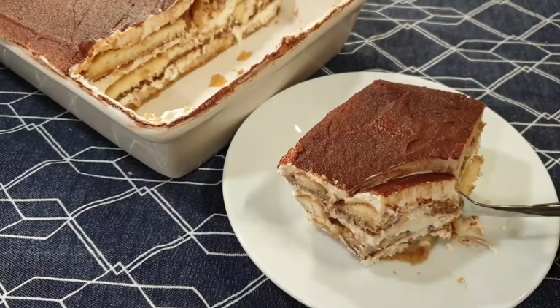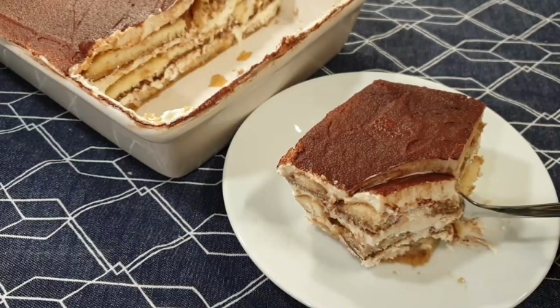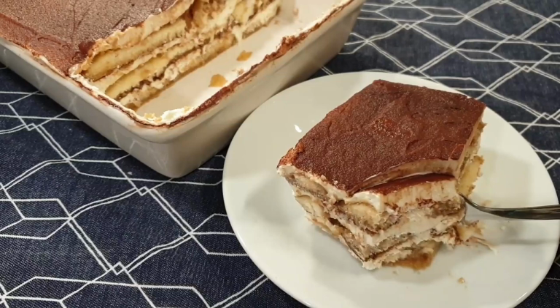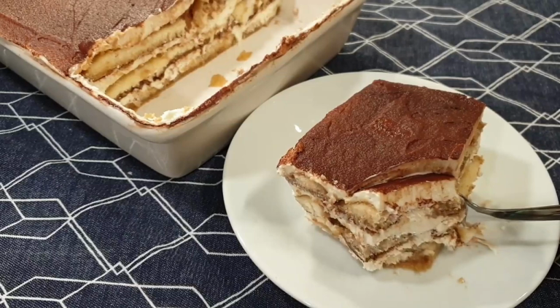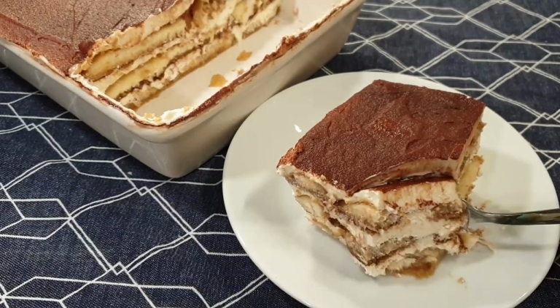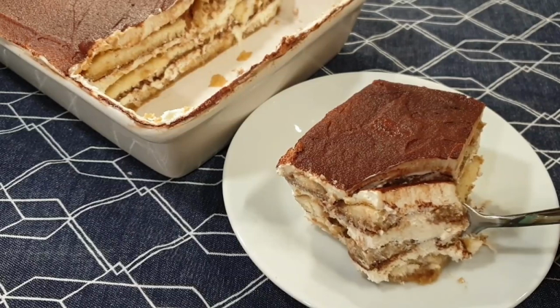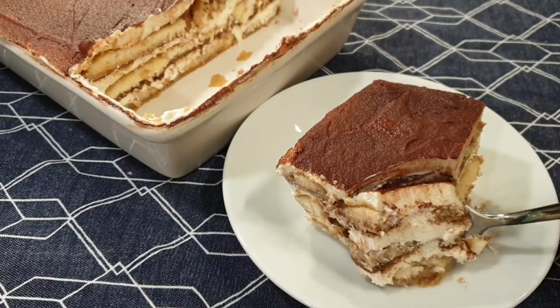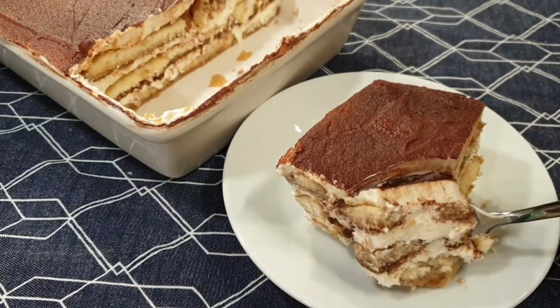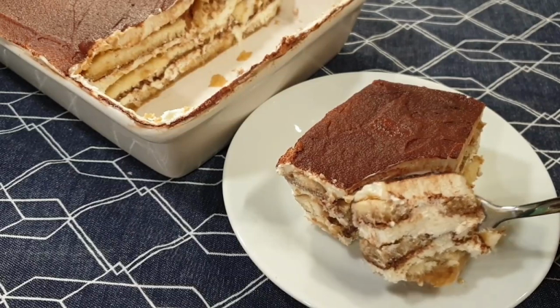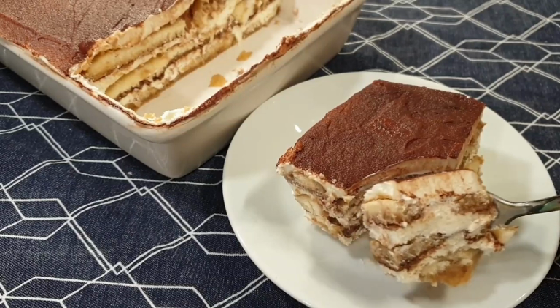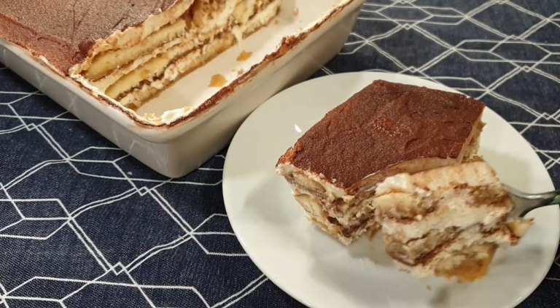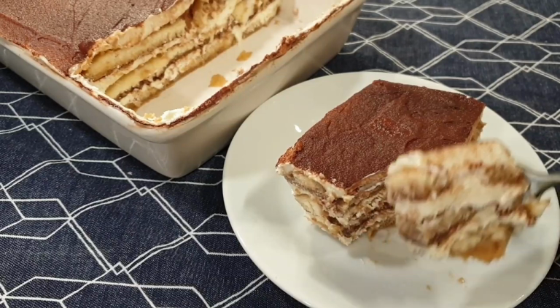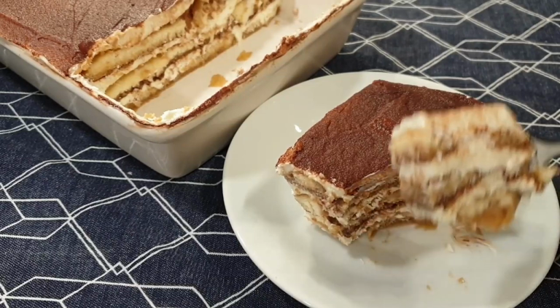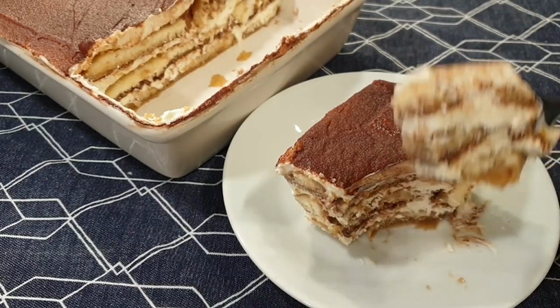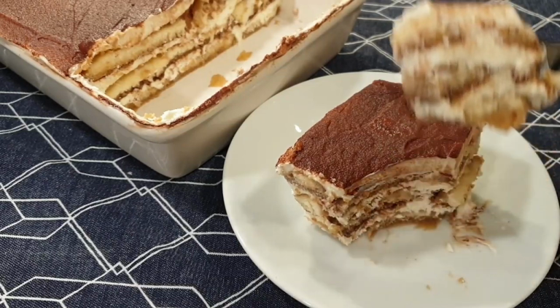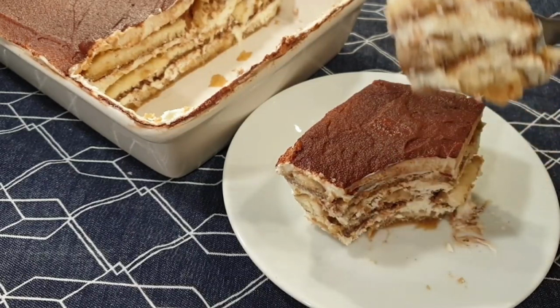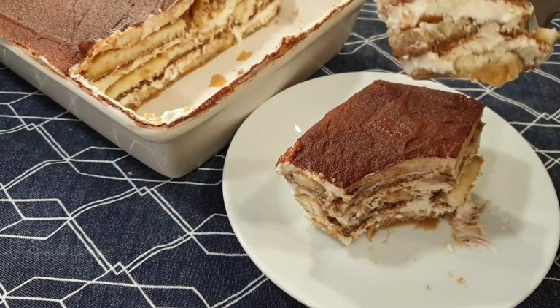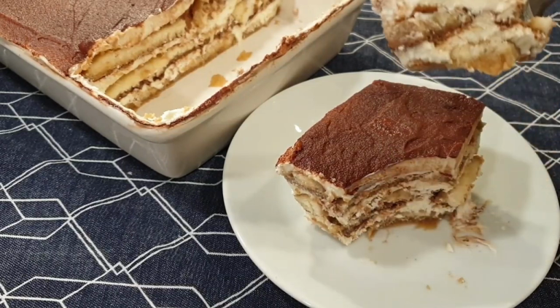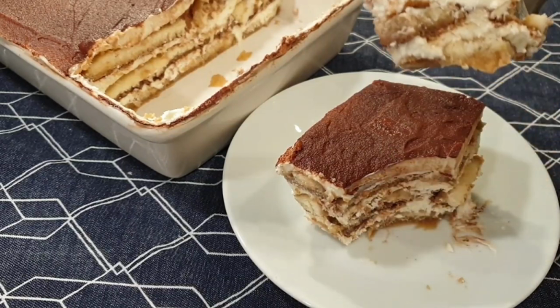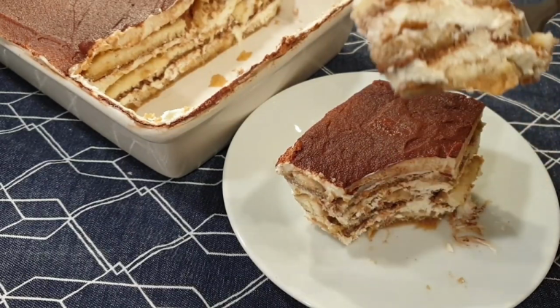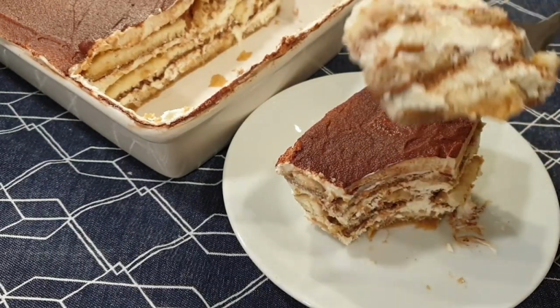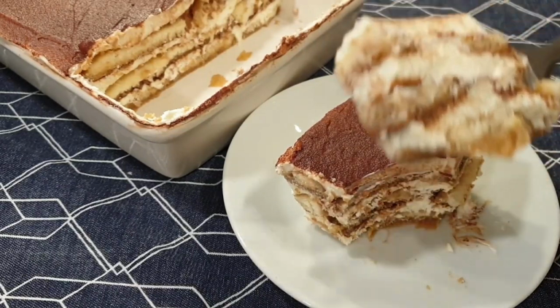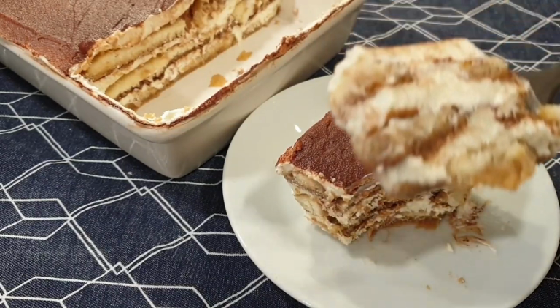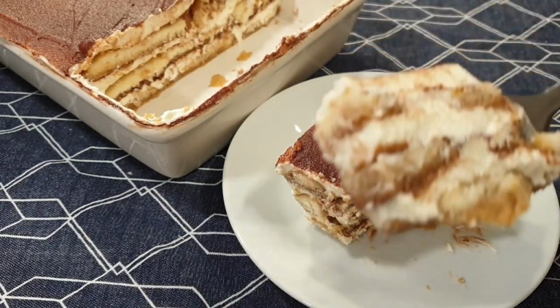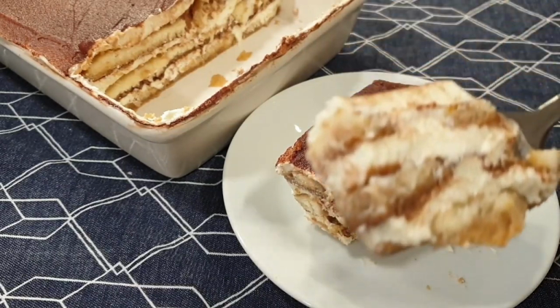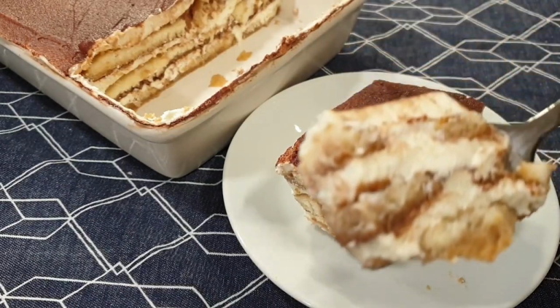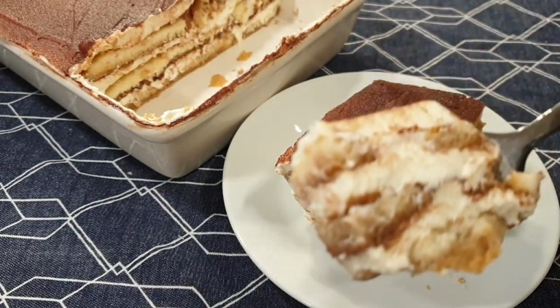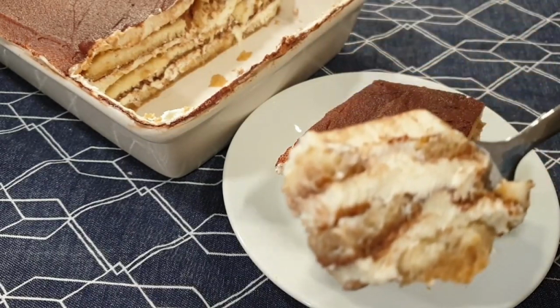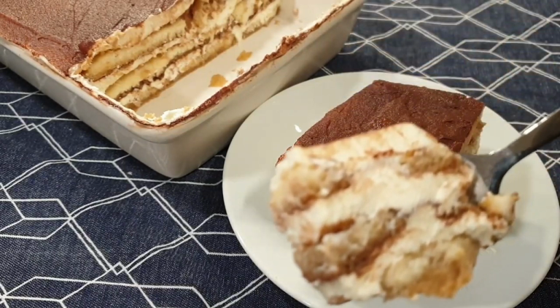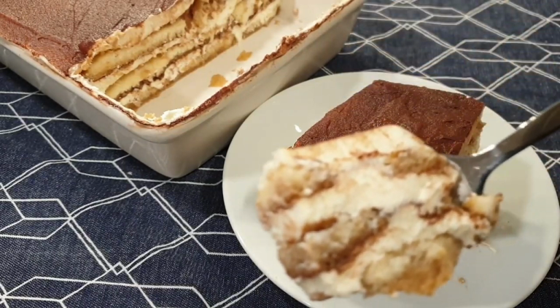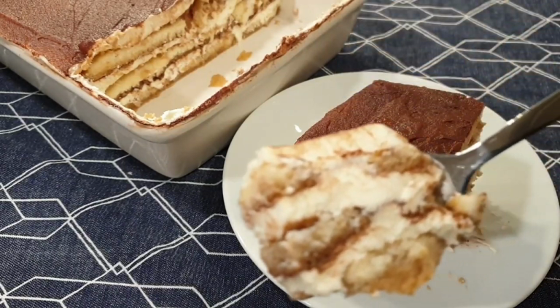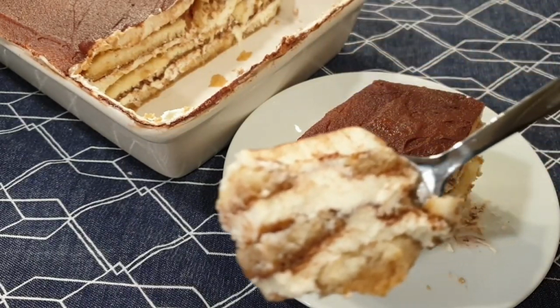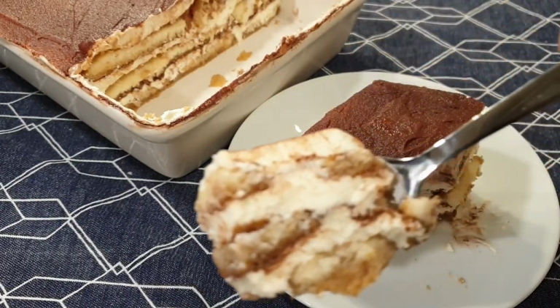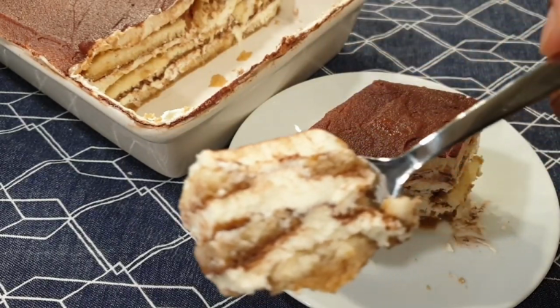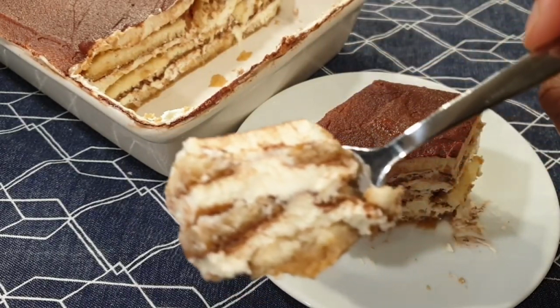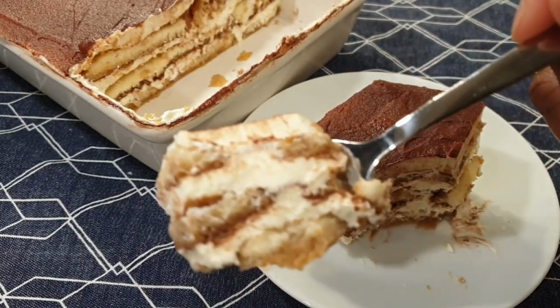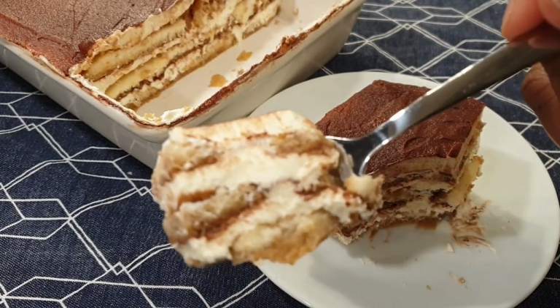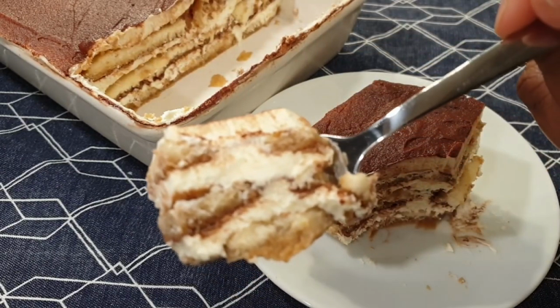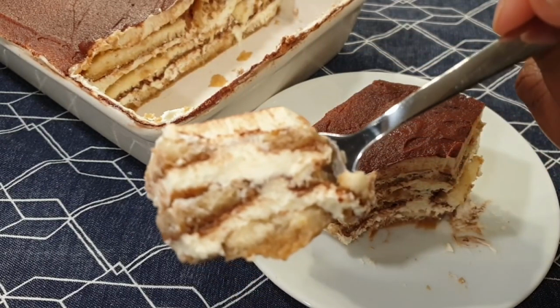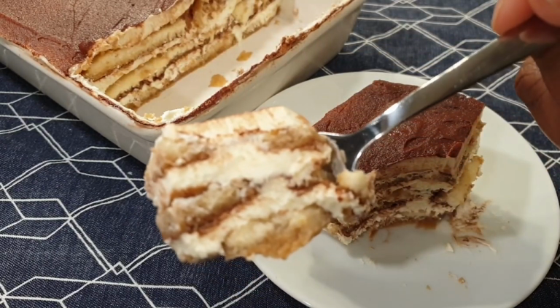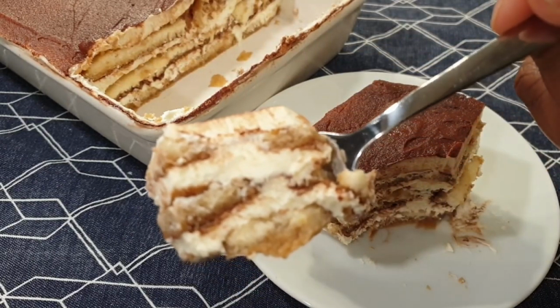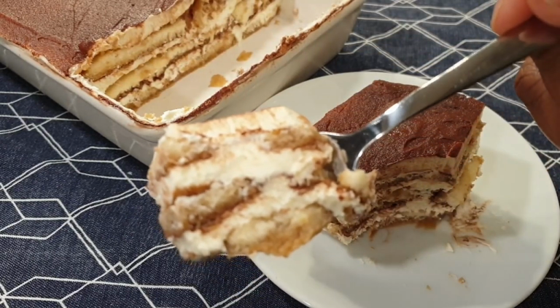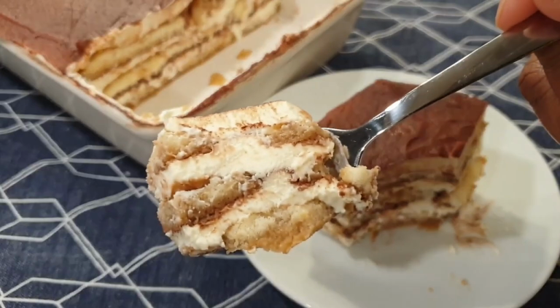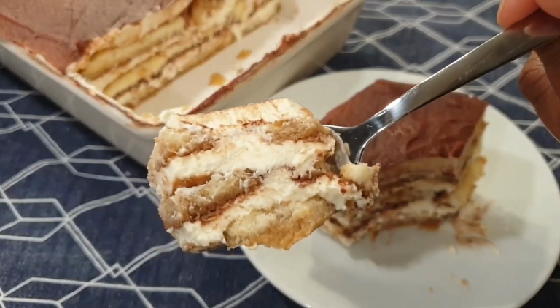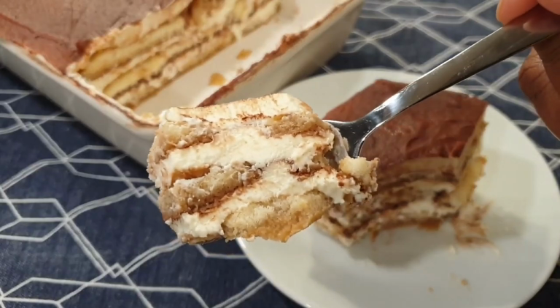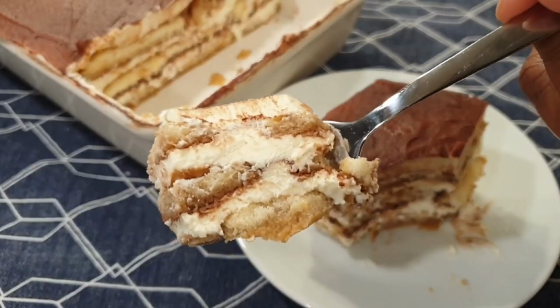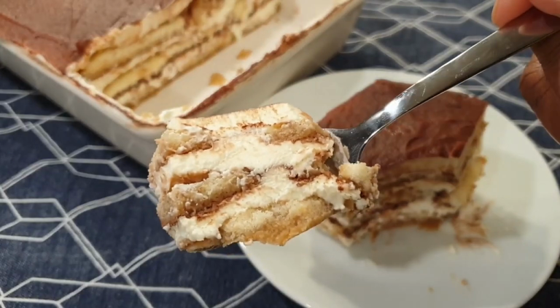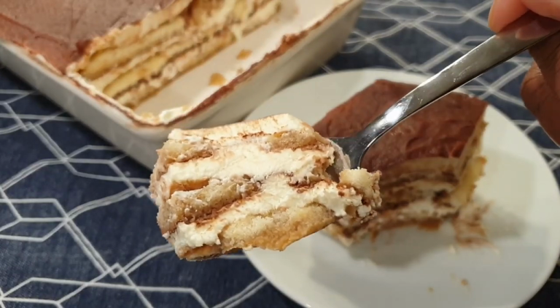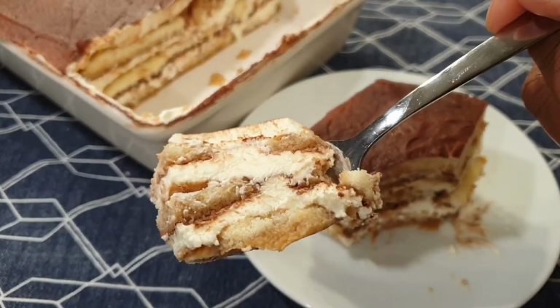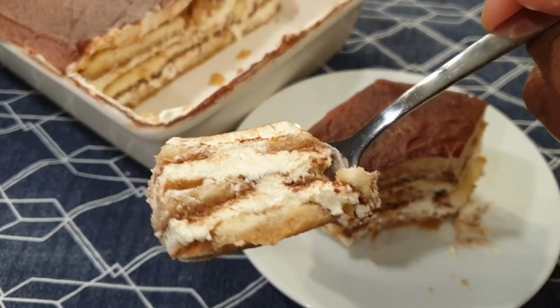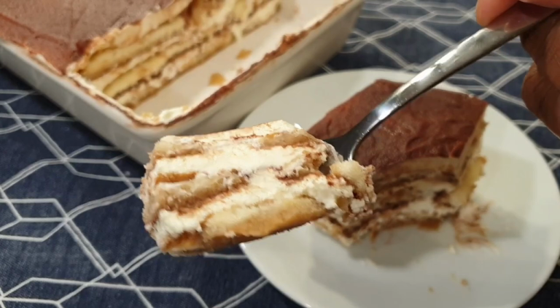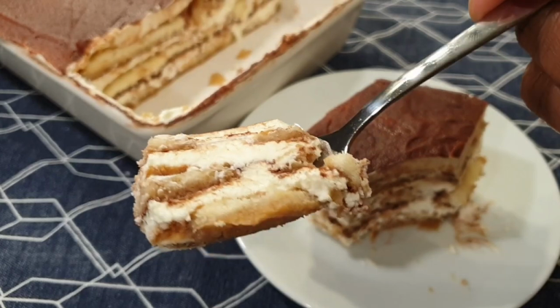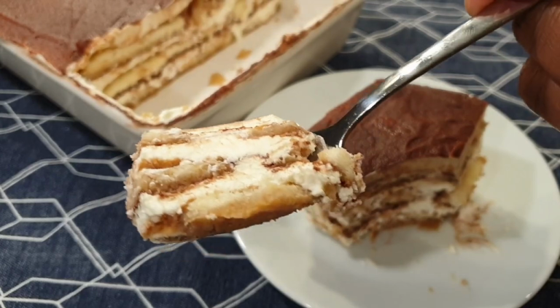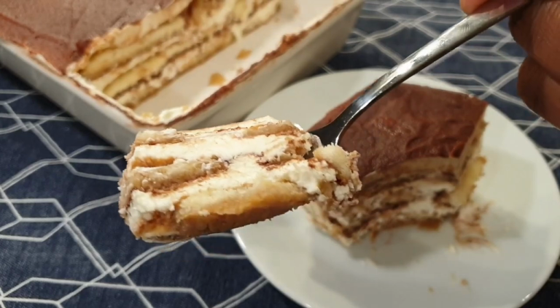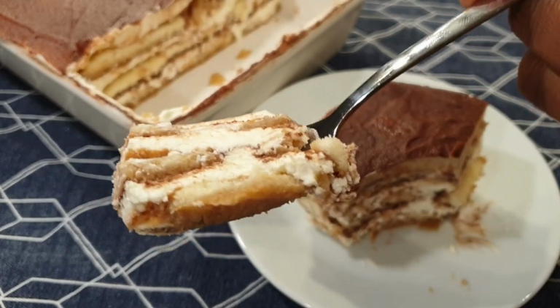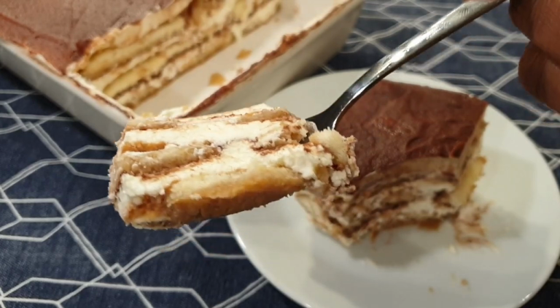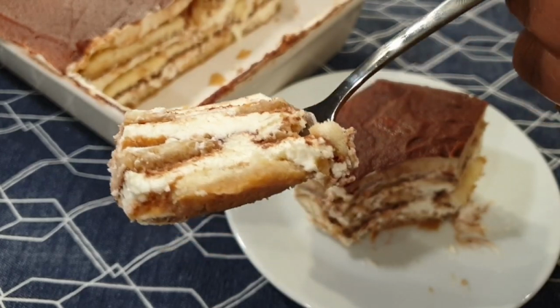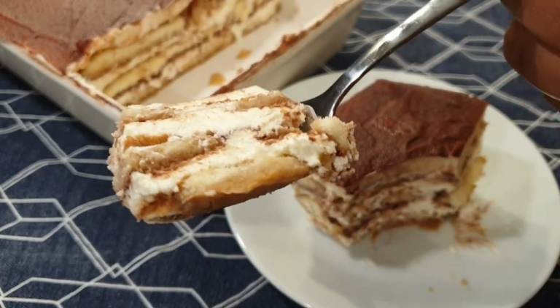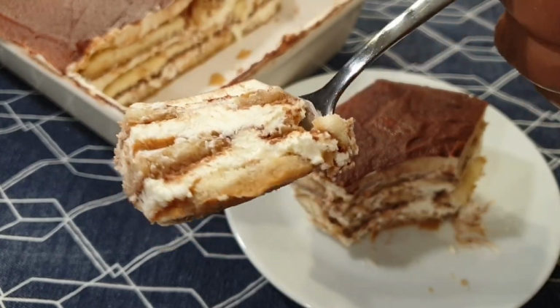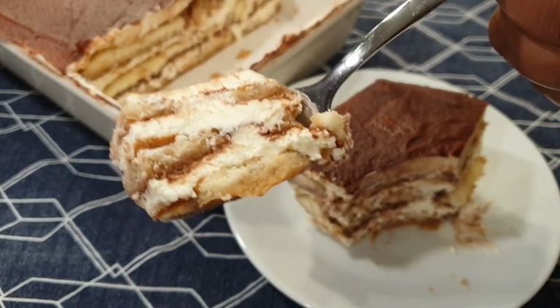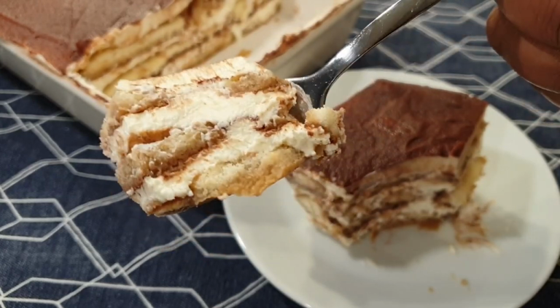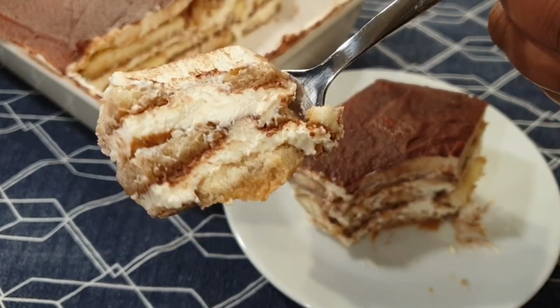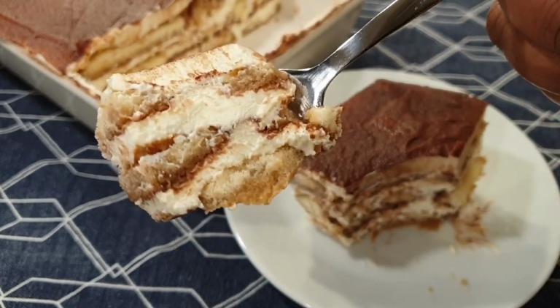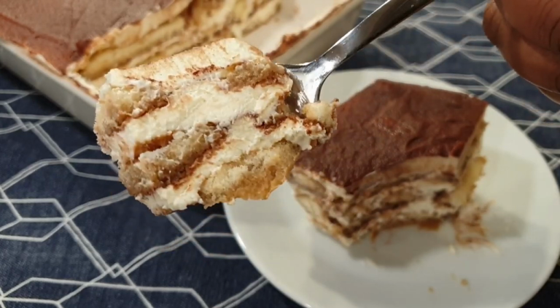Welcome back! Today I'll be sharing with you how to make this delicious, tasty classic Italian dessert — the tiramisu.